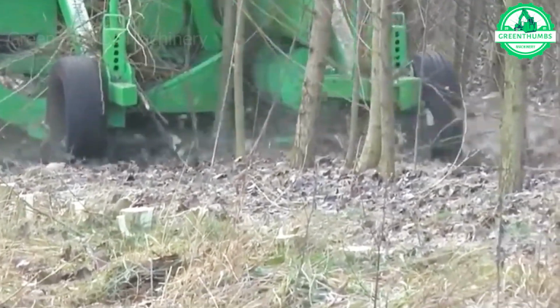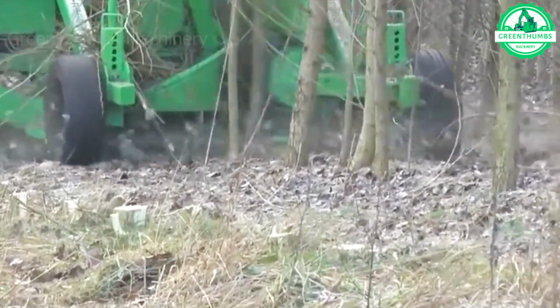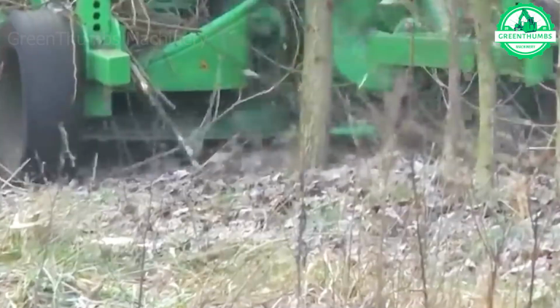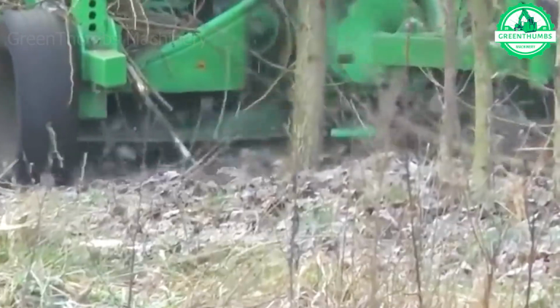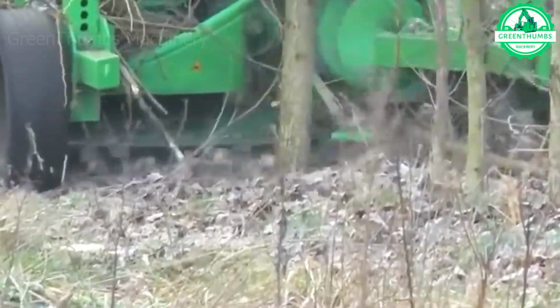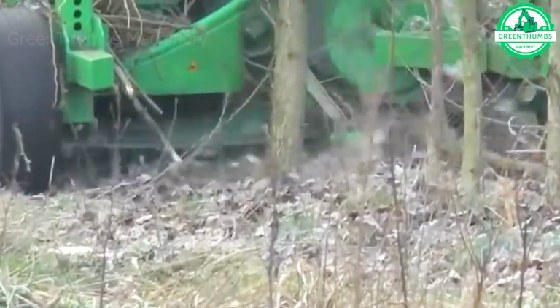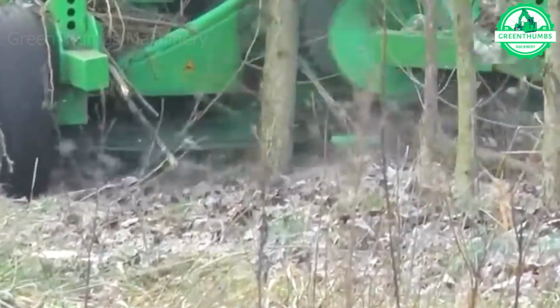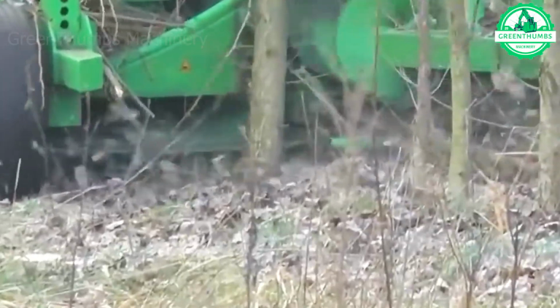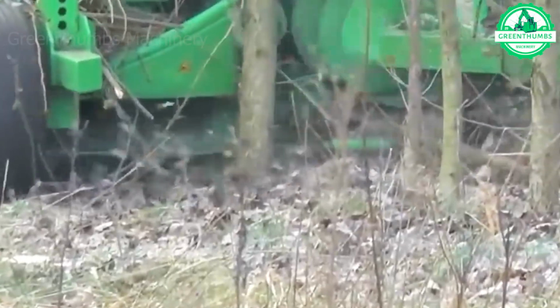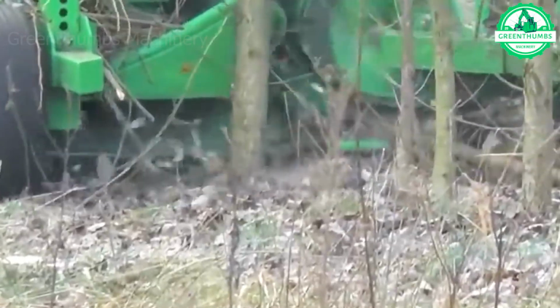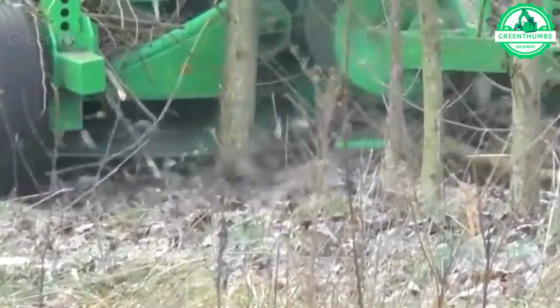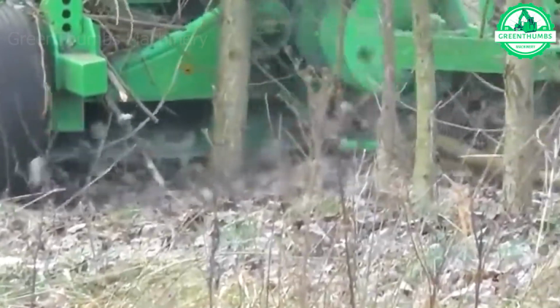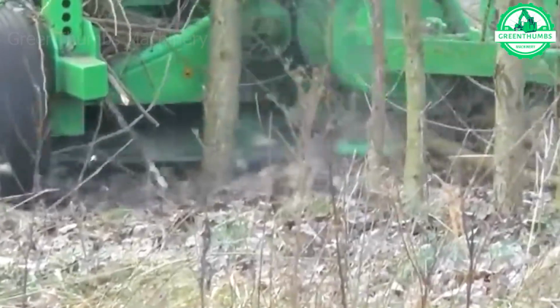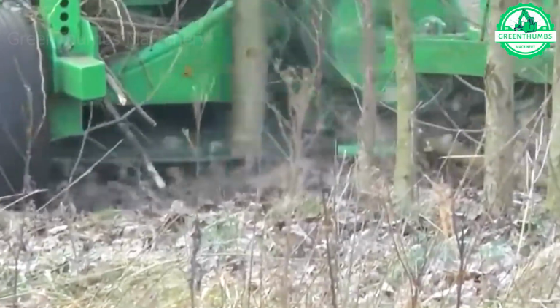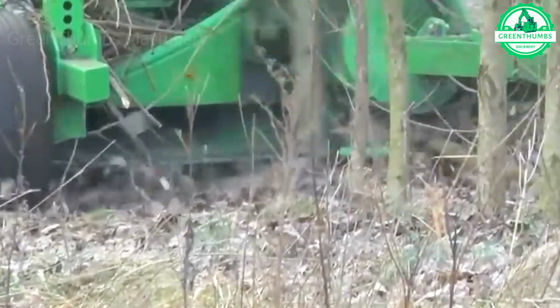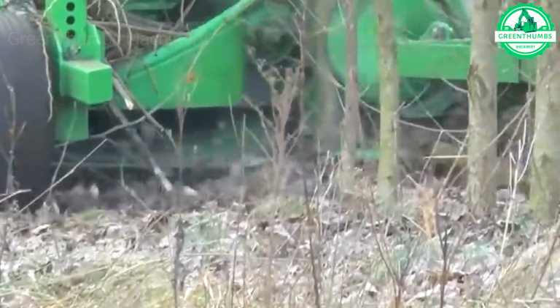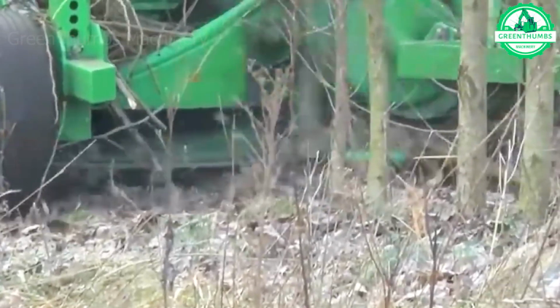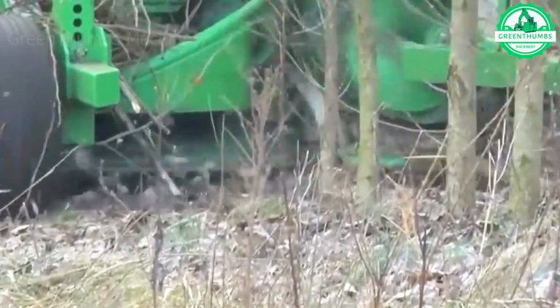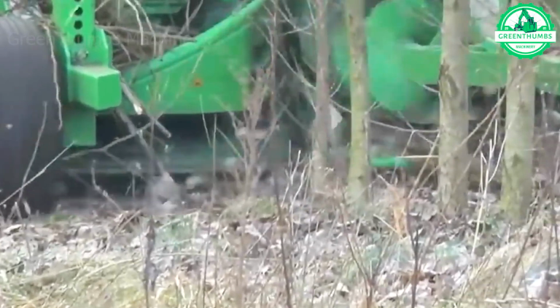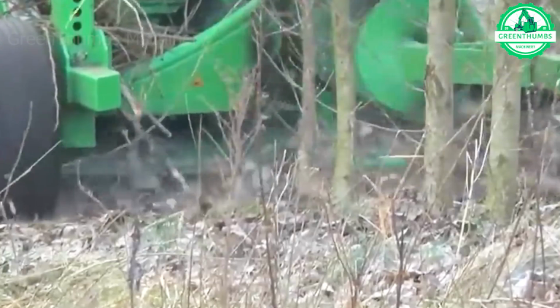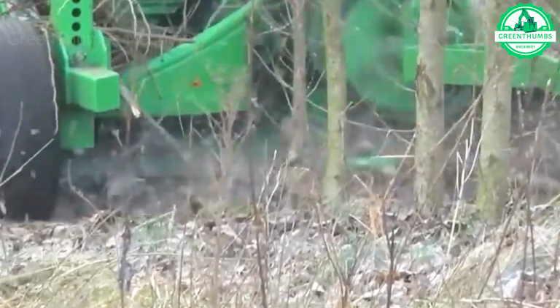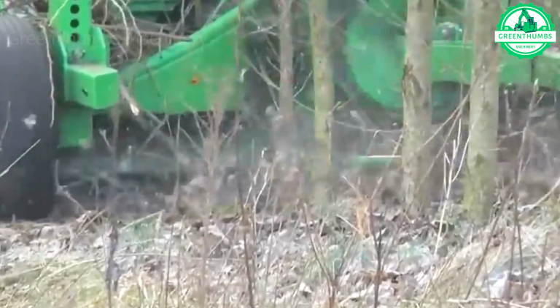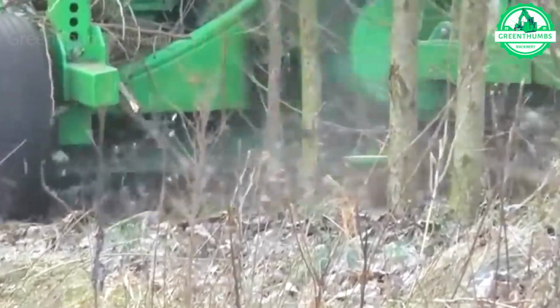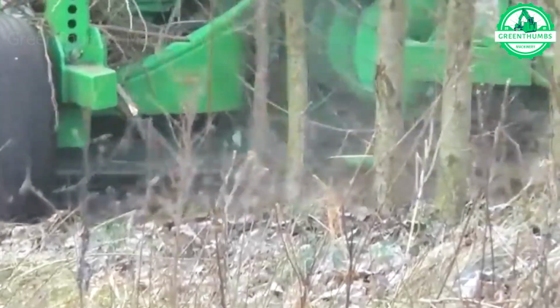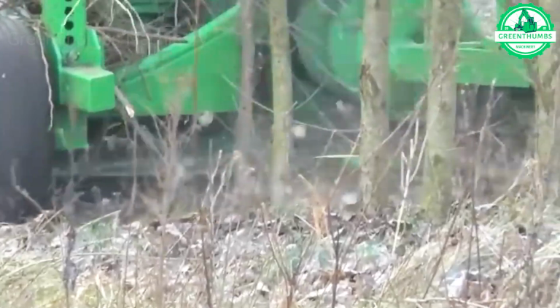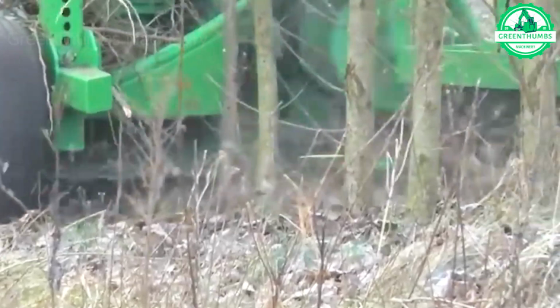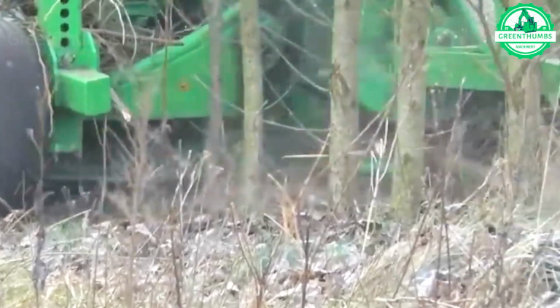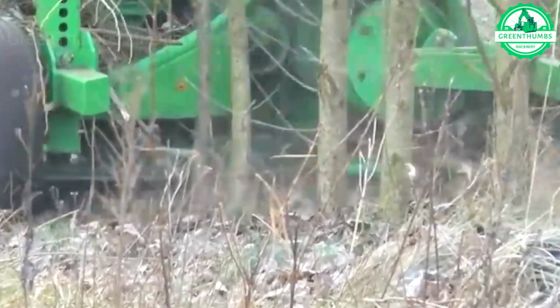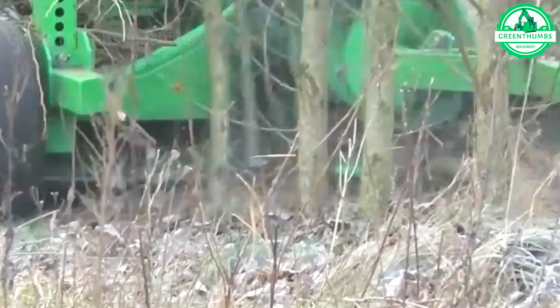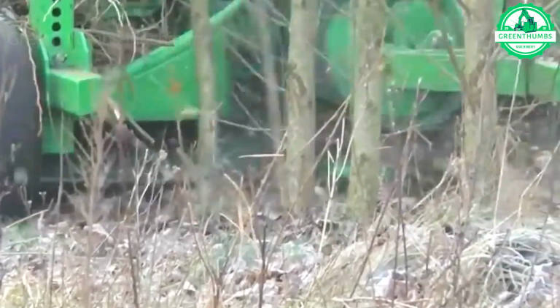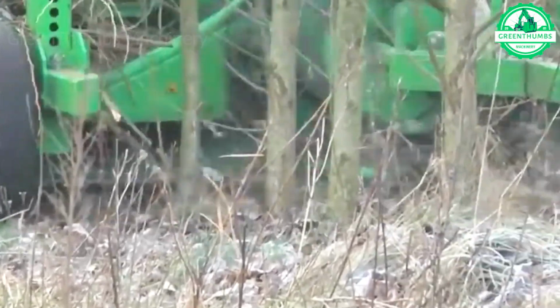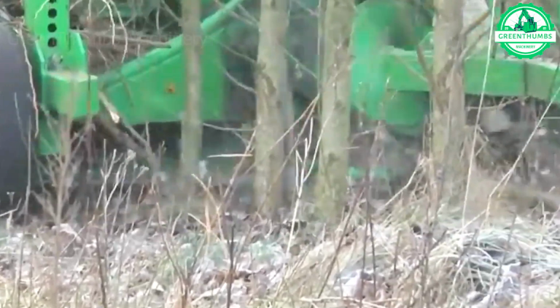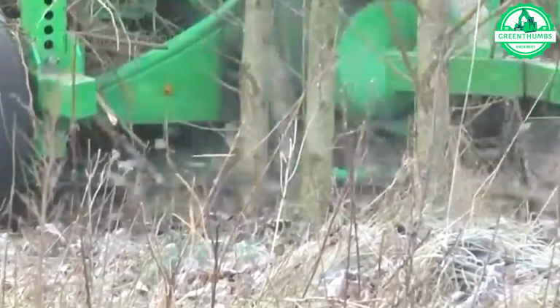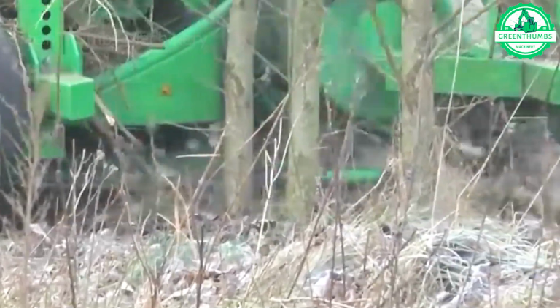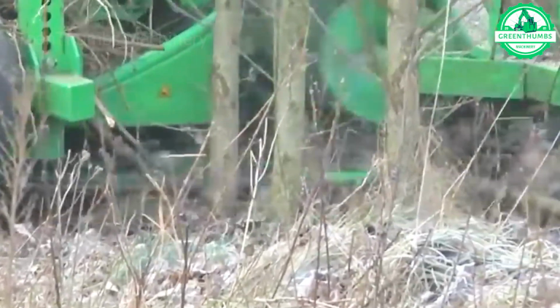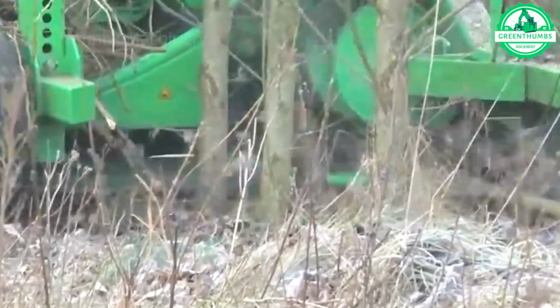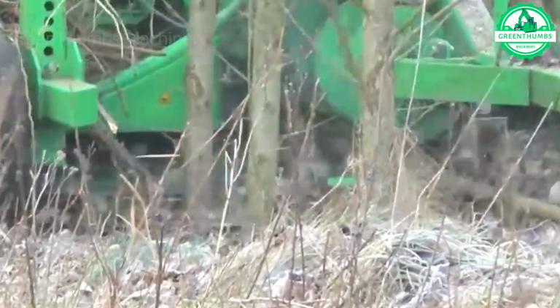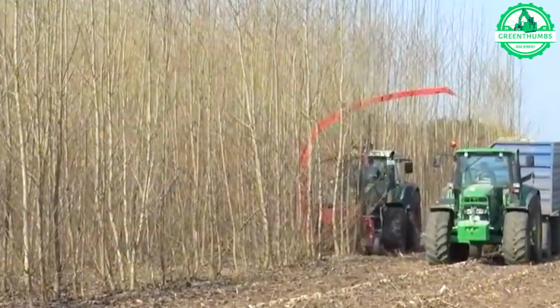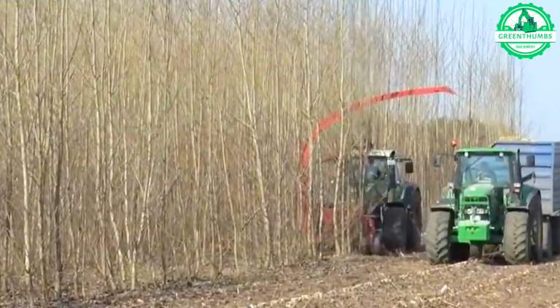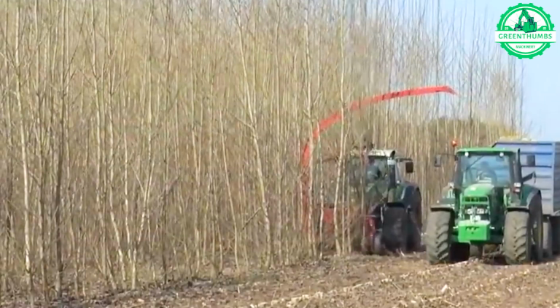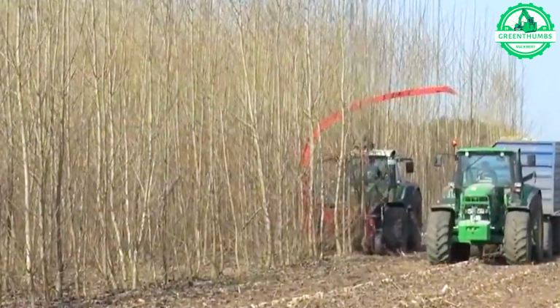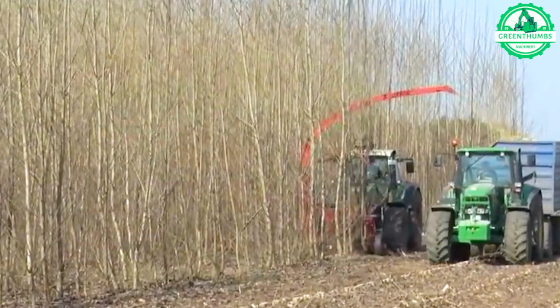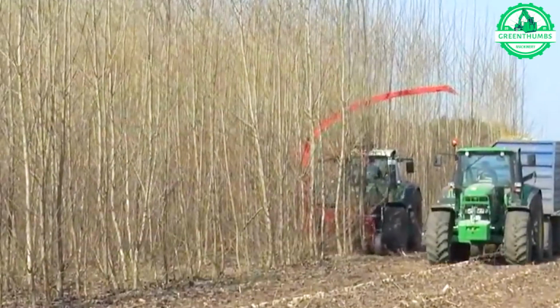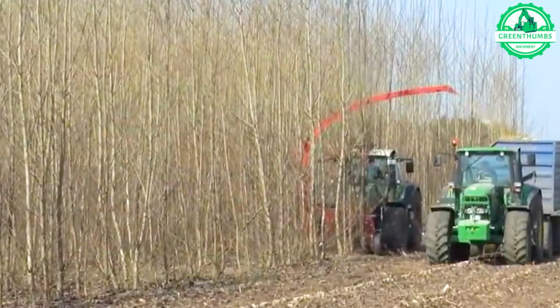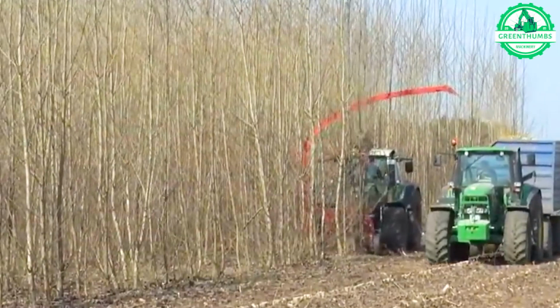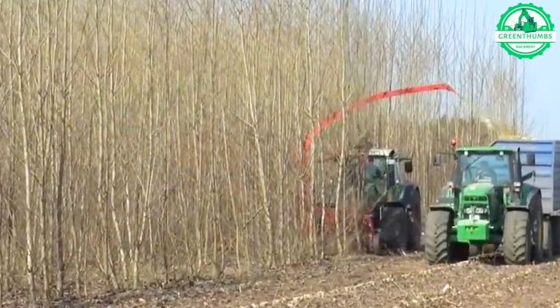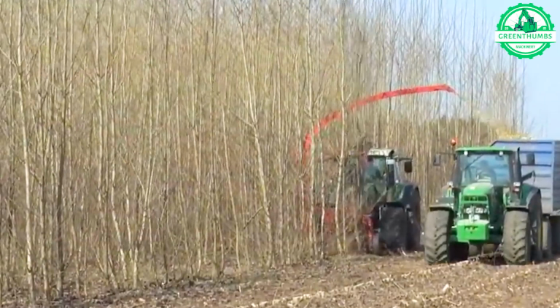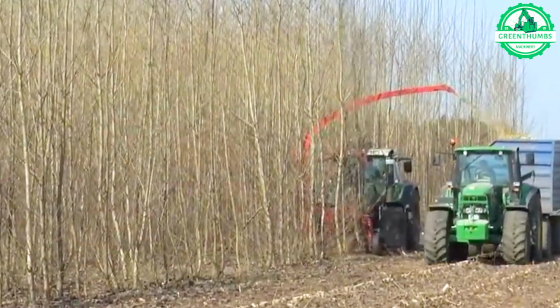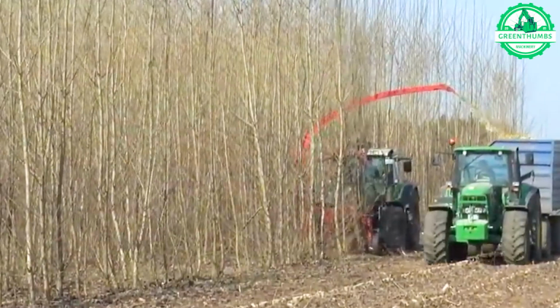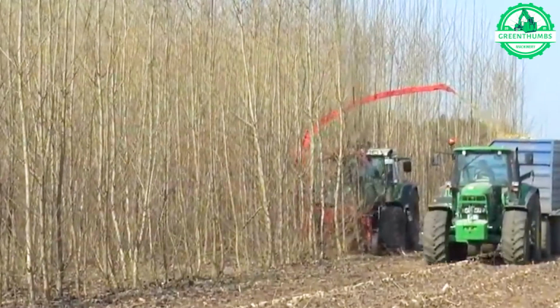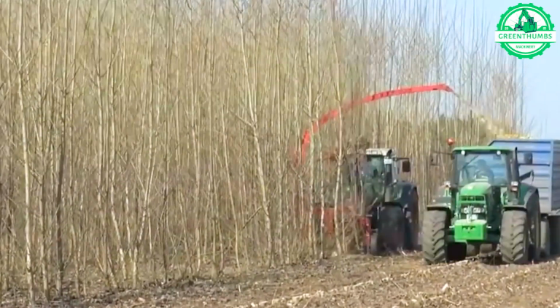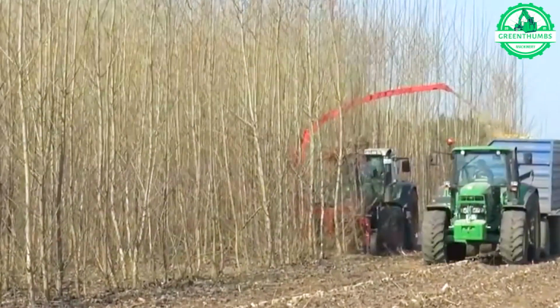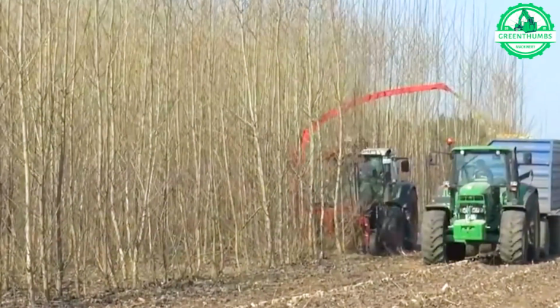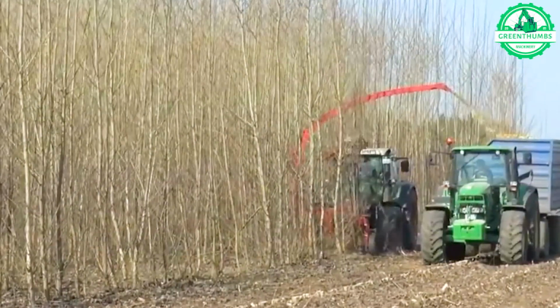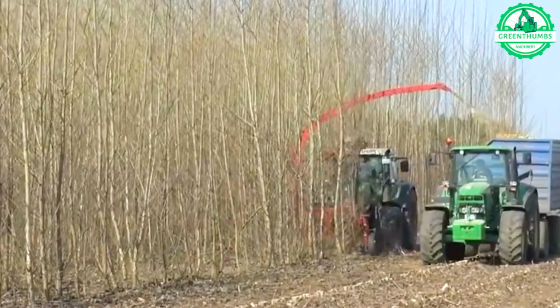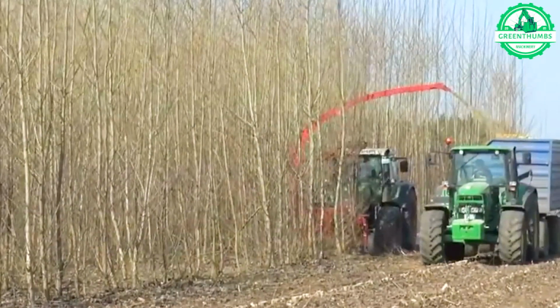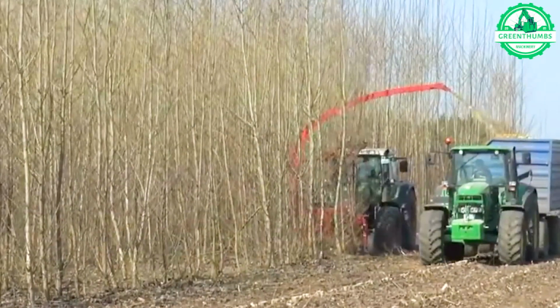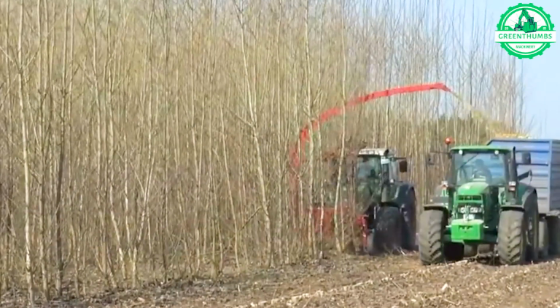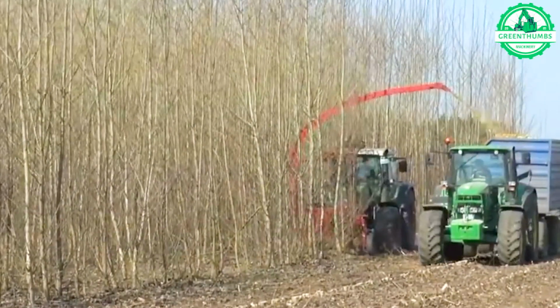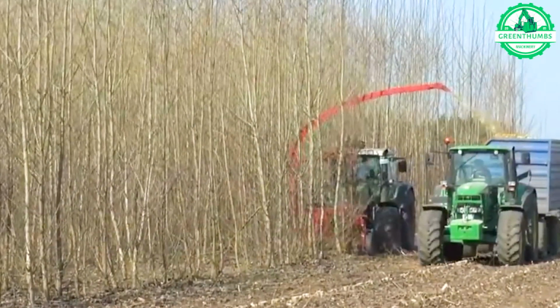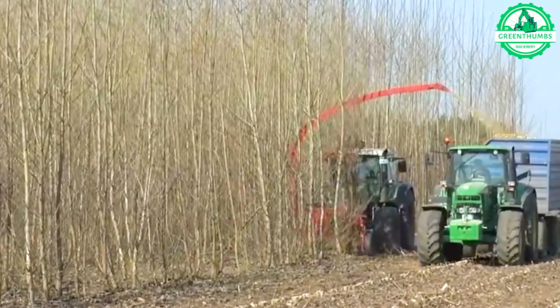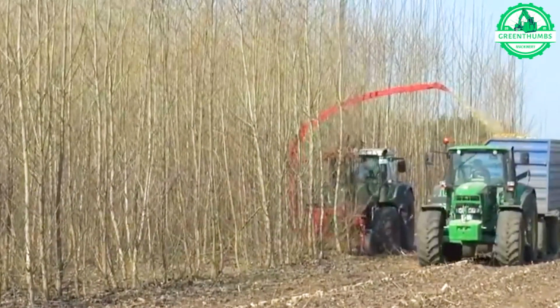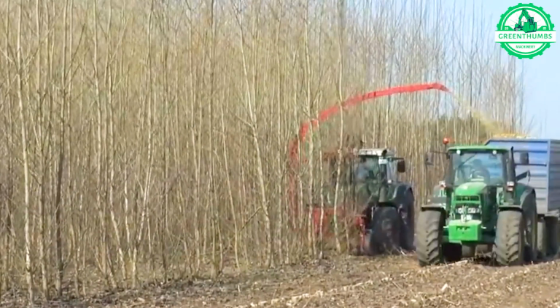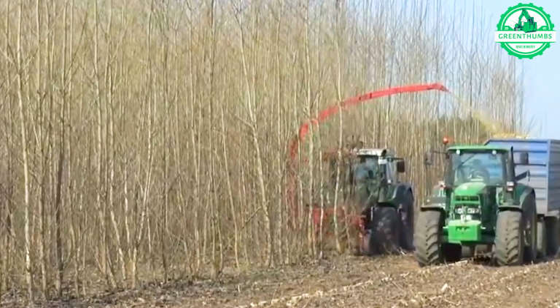This machine, efficiently cutting and shredding large trees, embodies the lumberjack's ultimate tool for unmatched effectiveness.